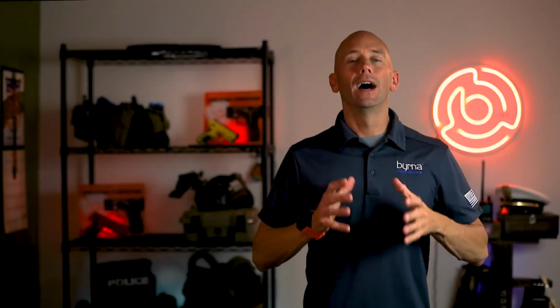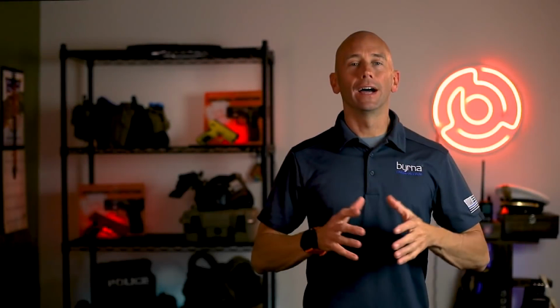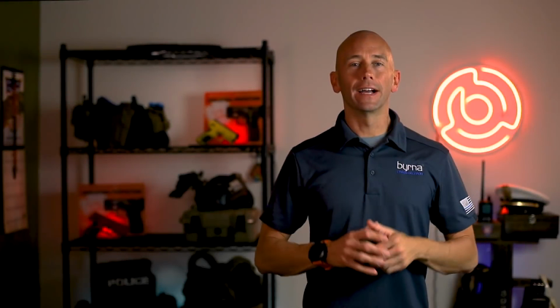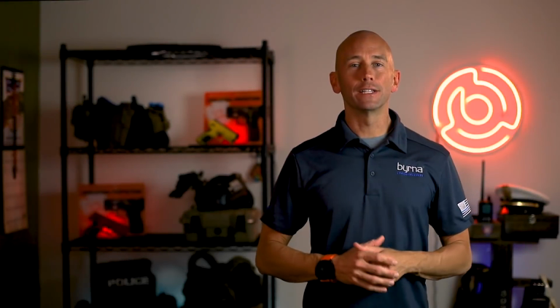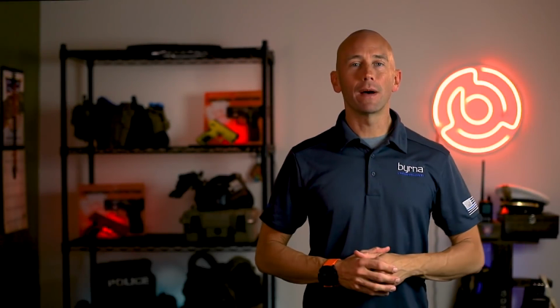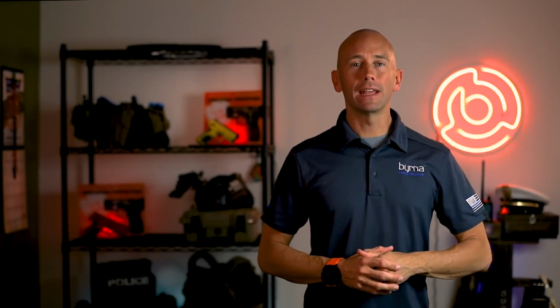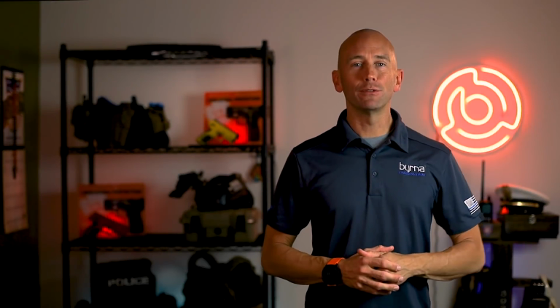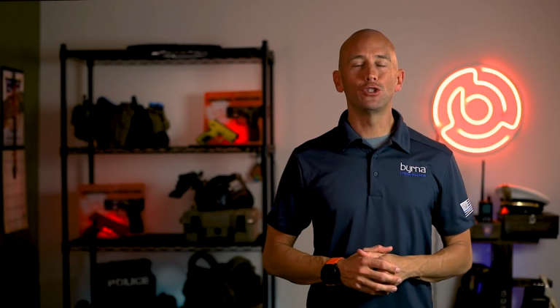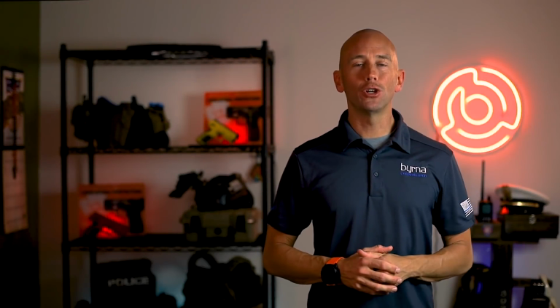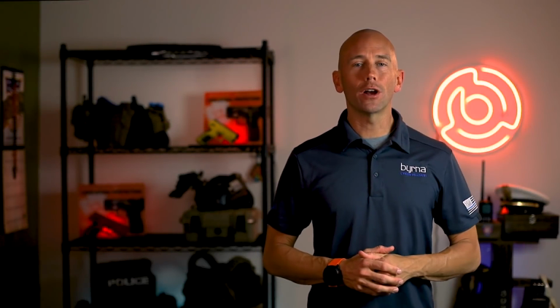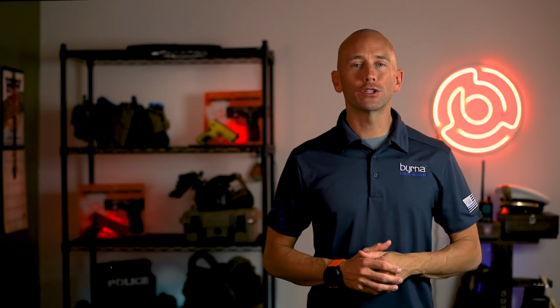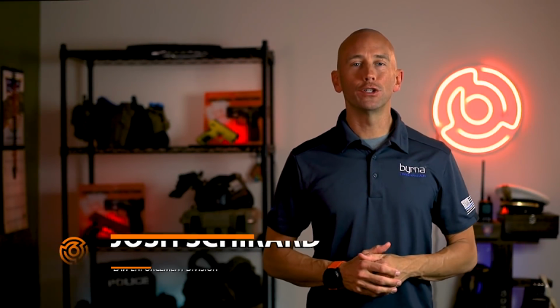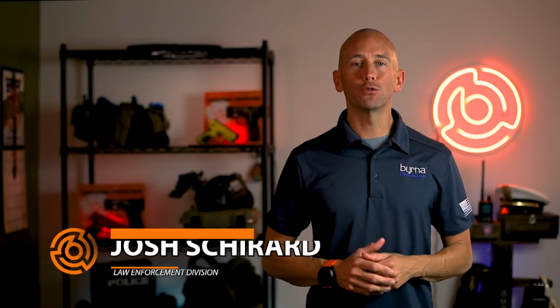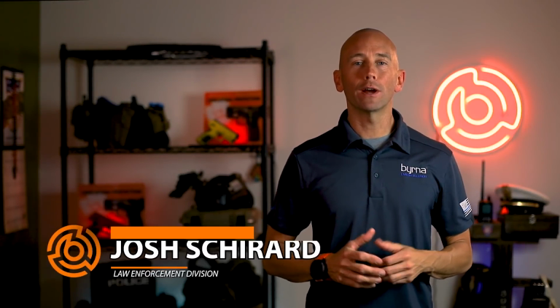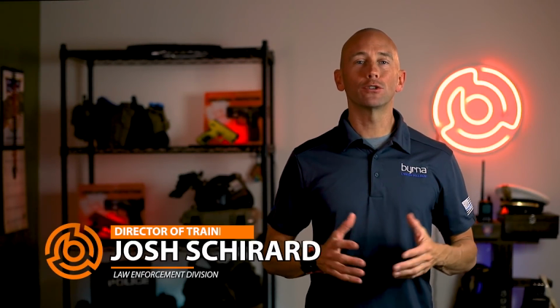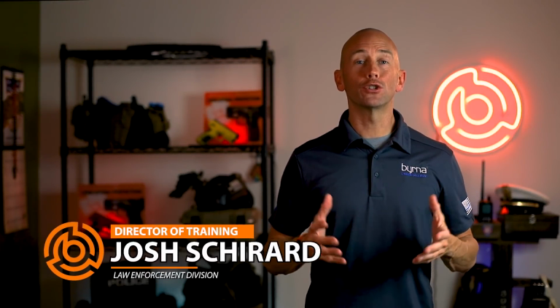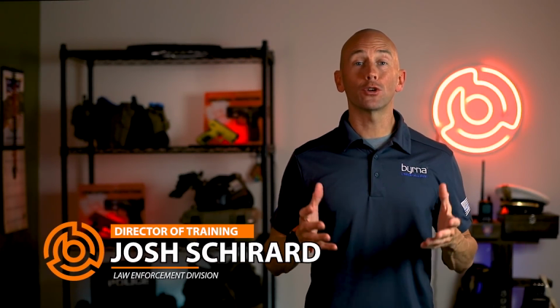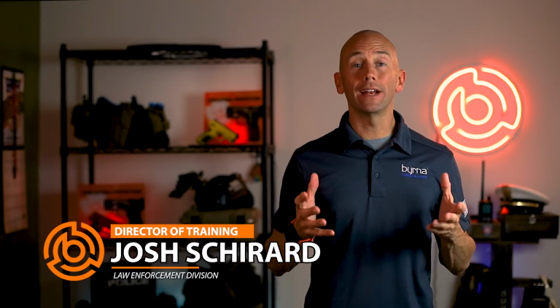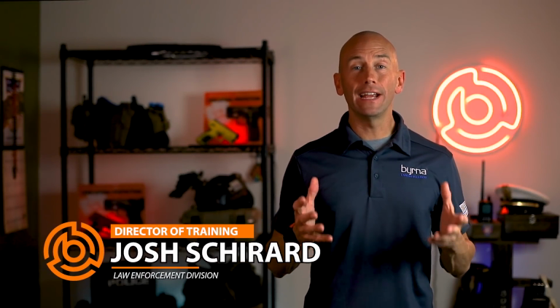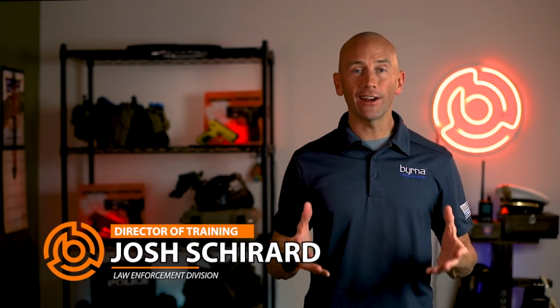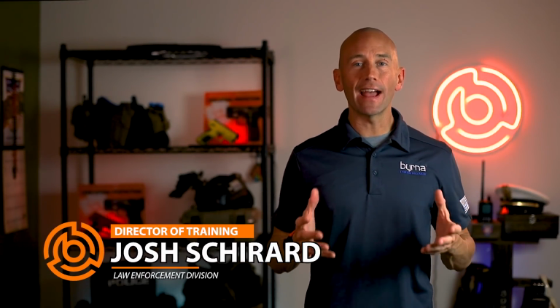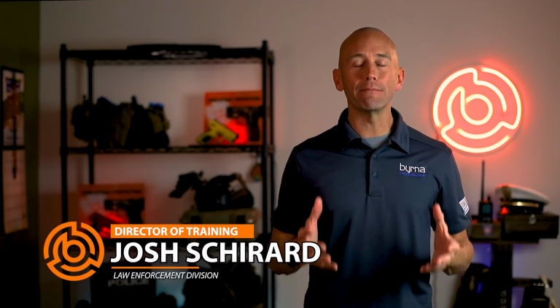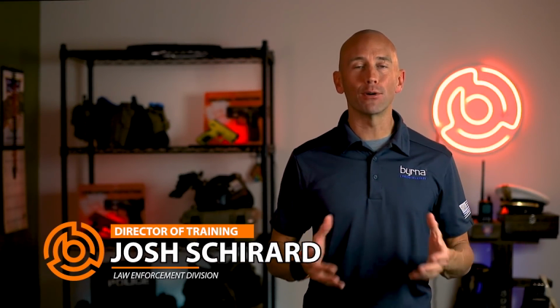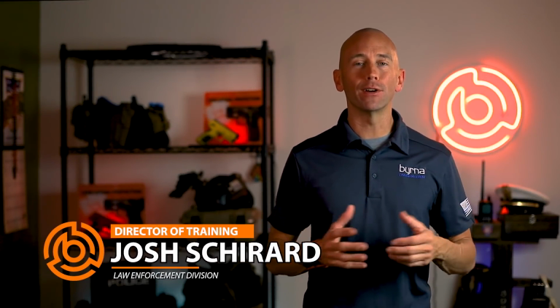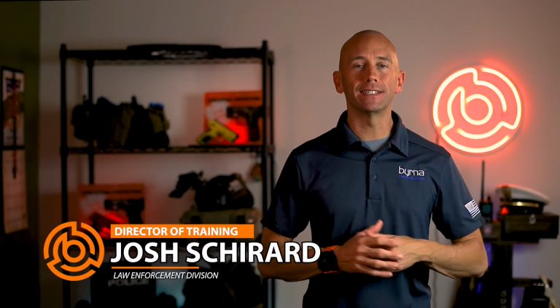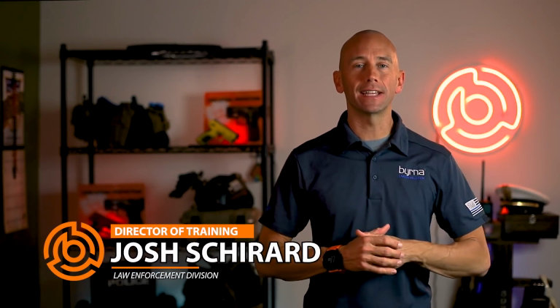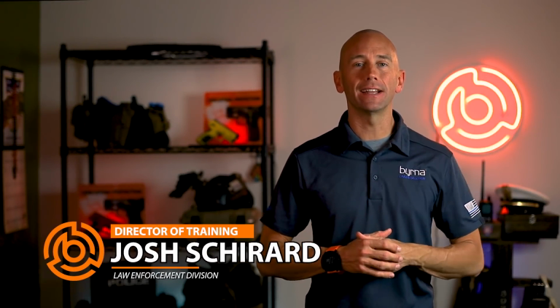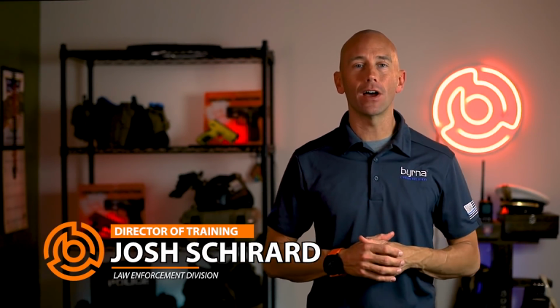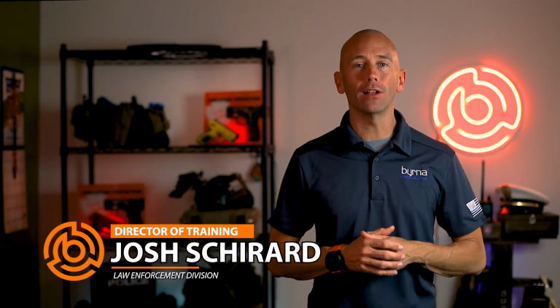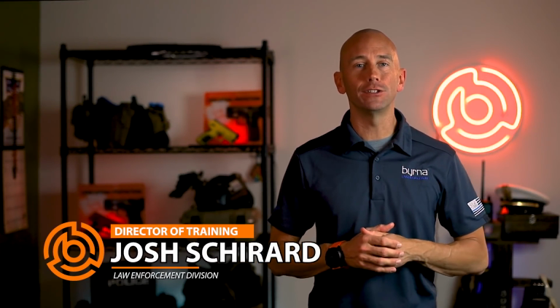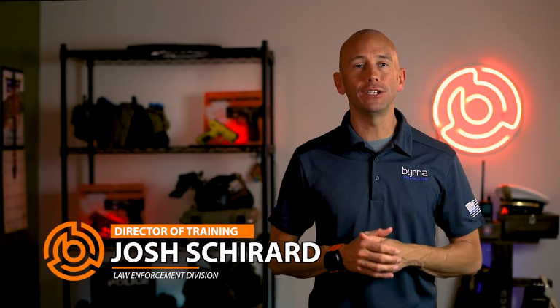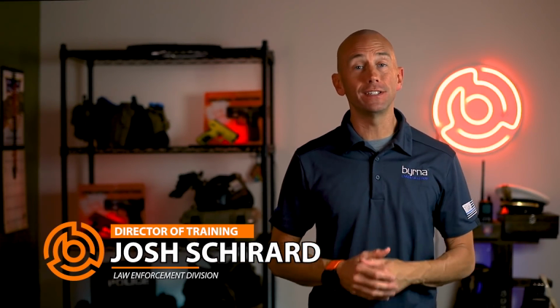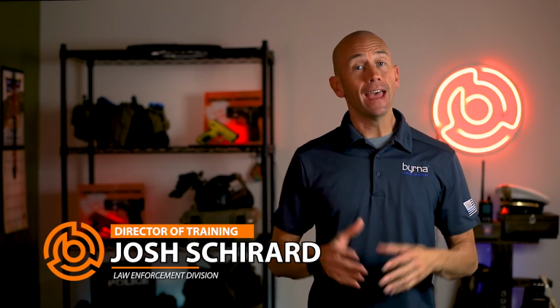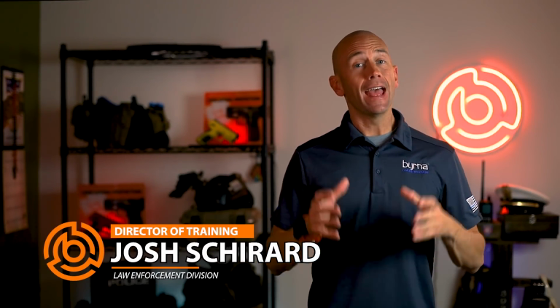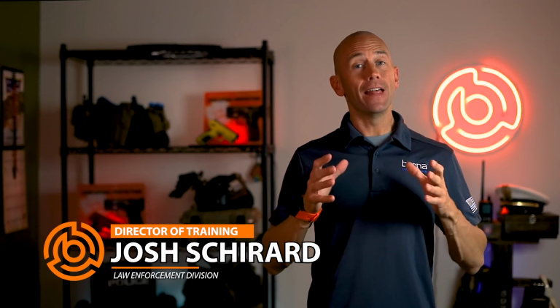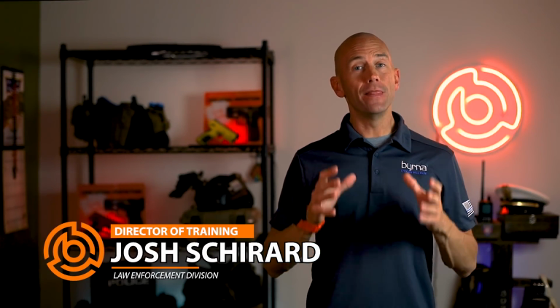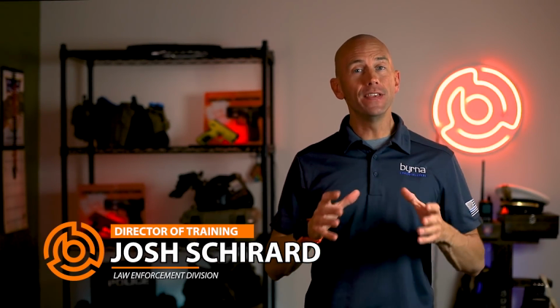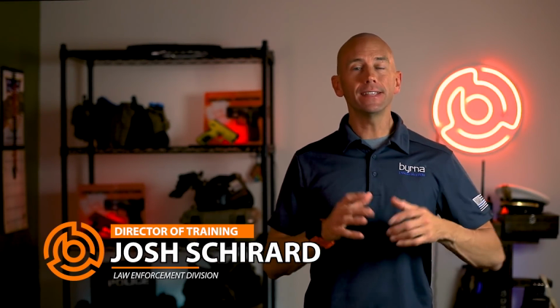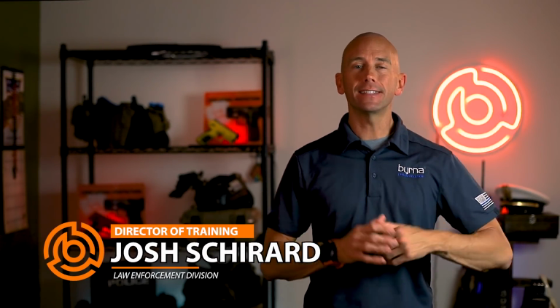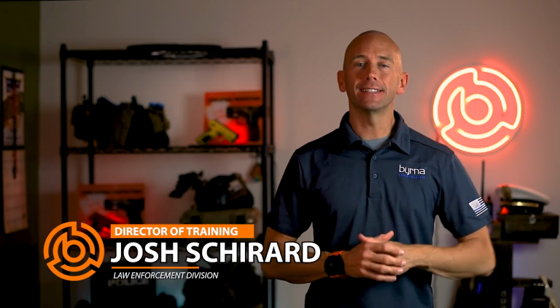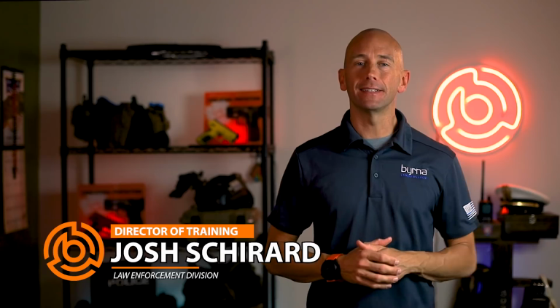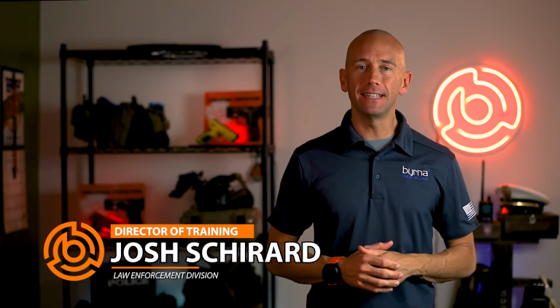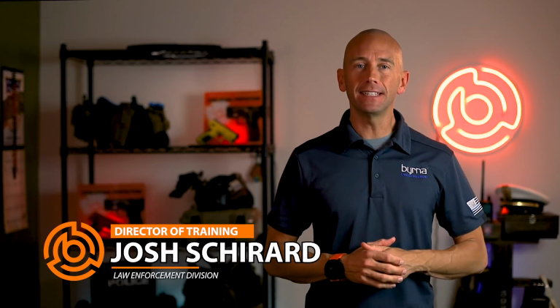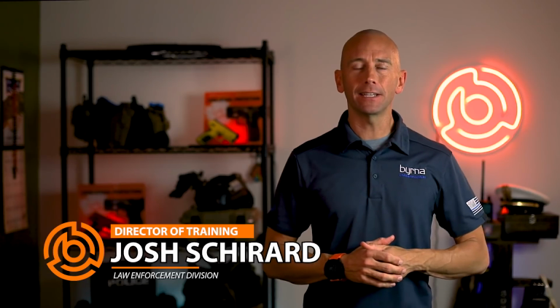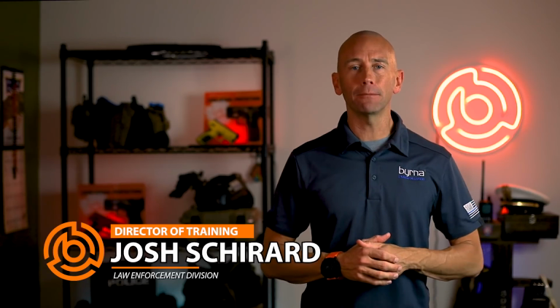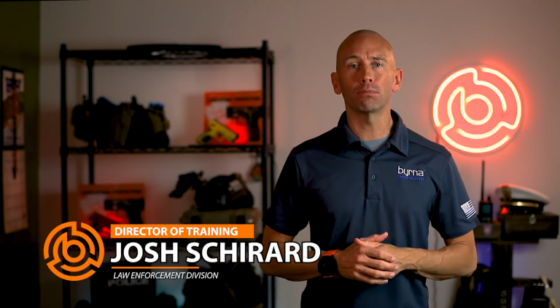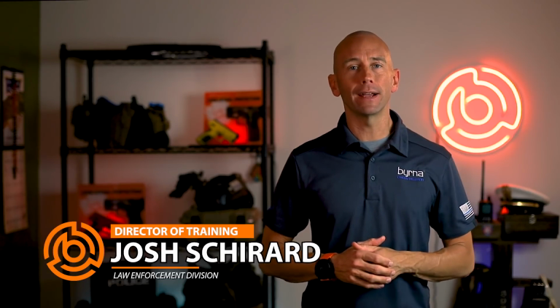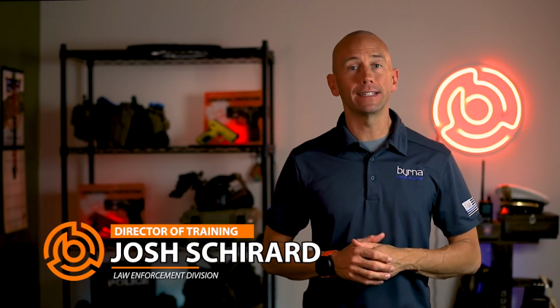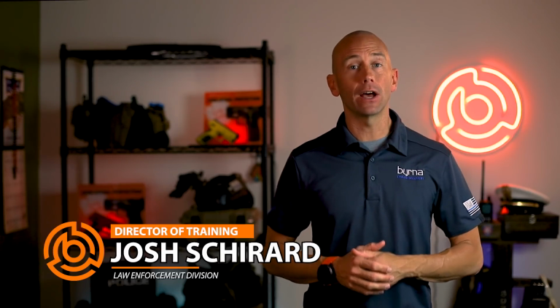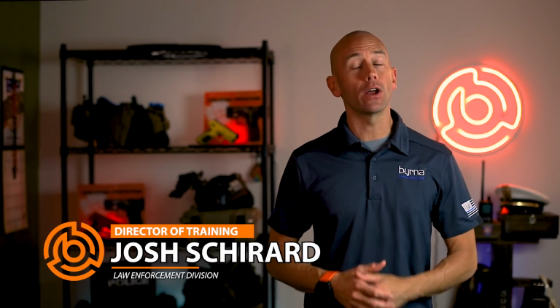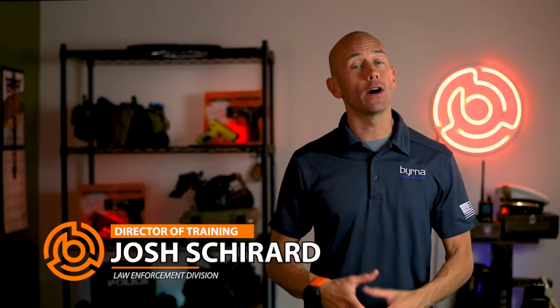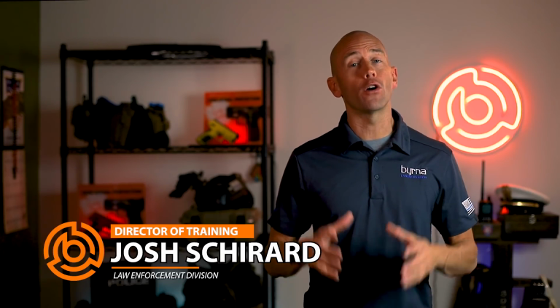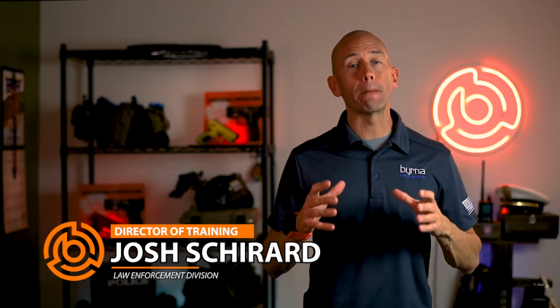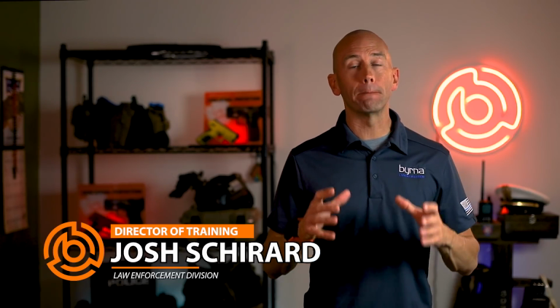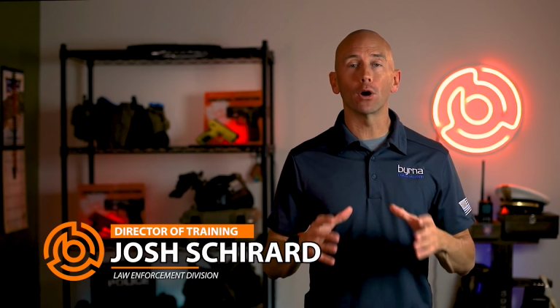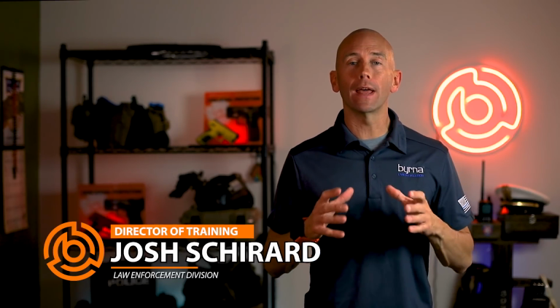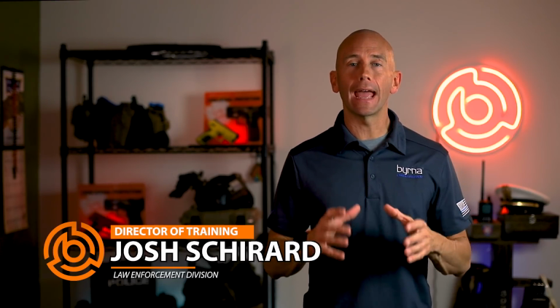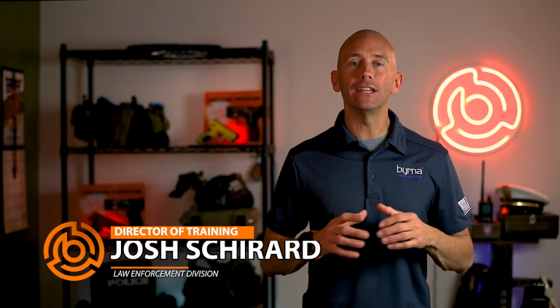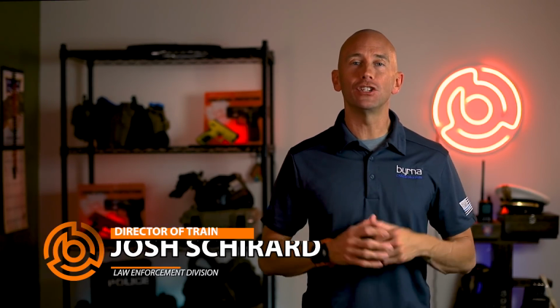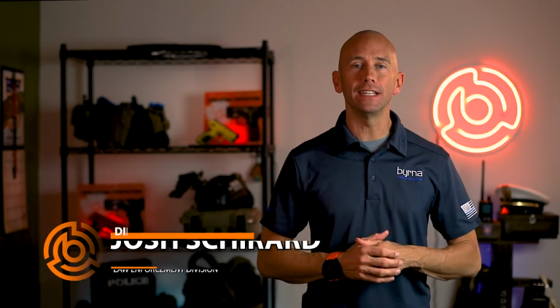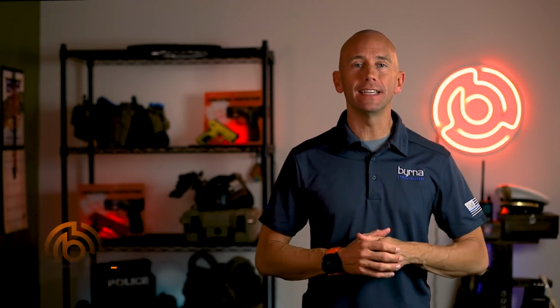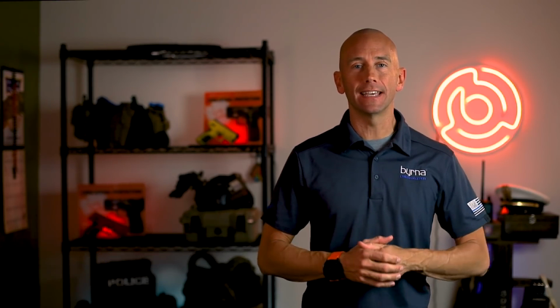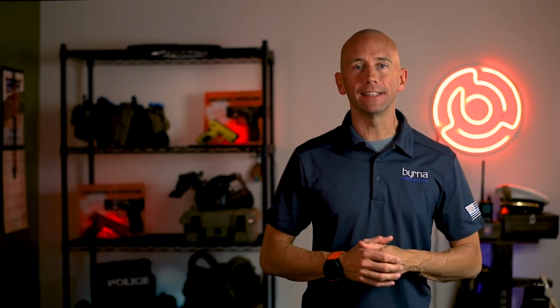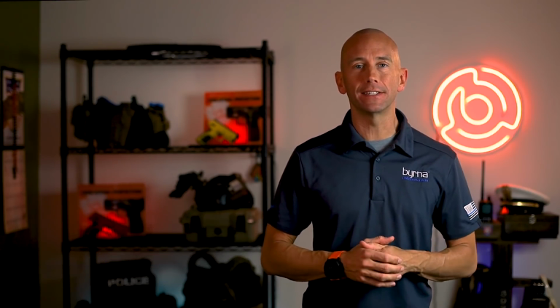Hi guys, my name is Josh, the Director of Training here at Burna Technologies, and this is a detailed breakdown of our Burna HD kits.